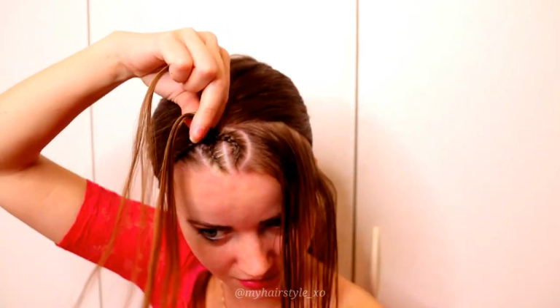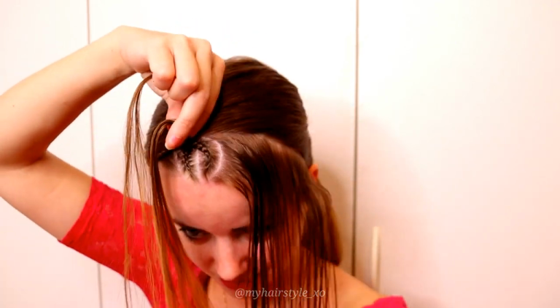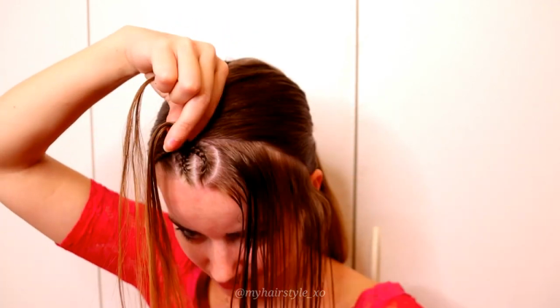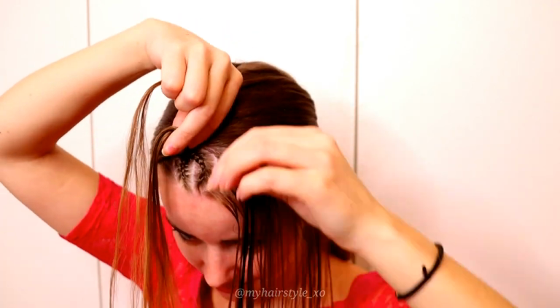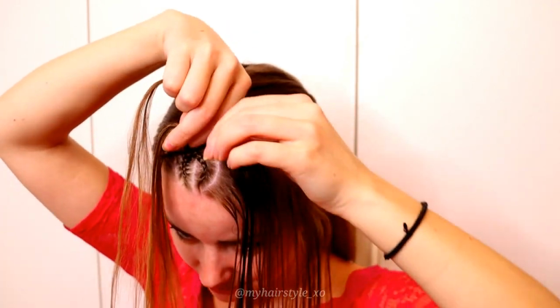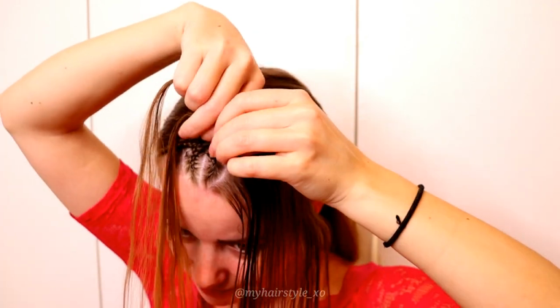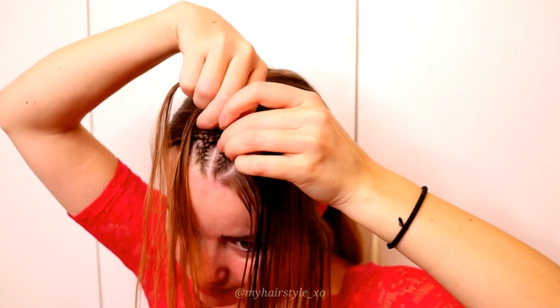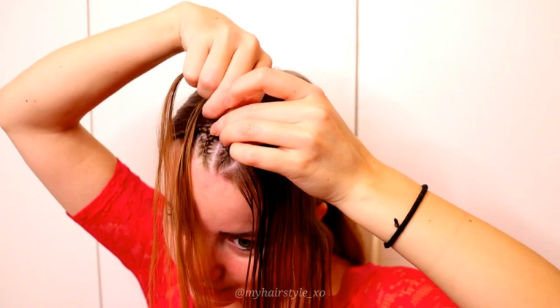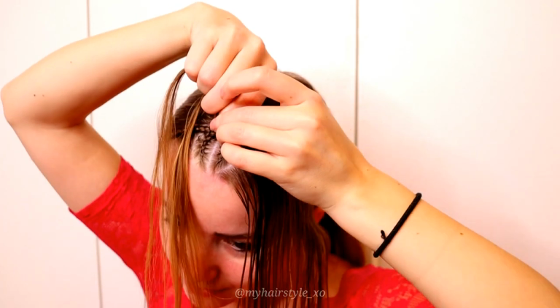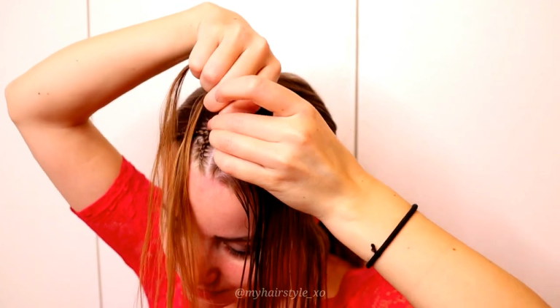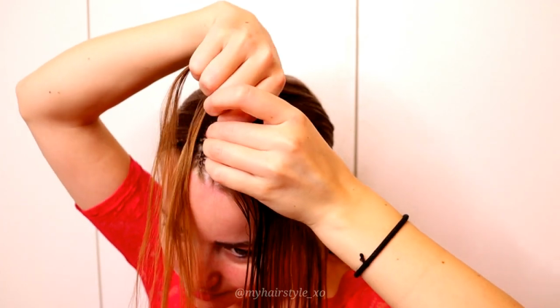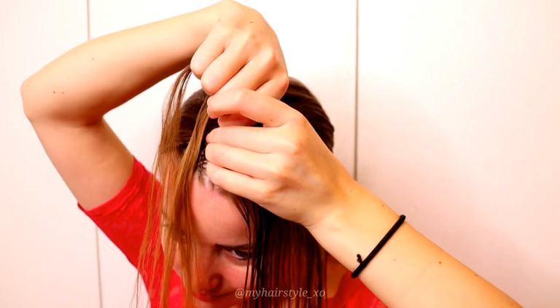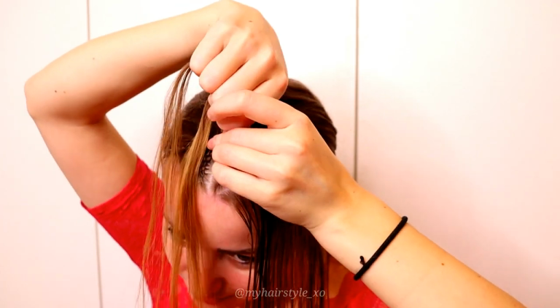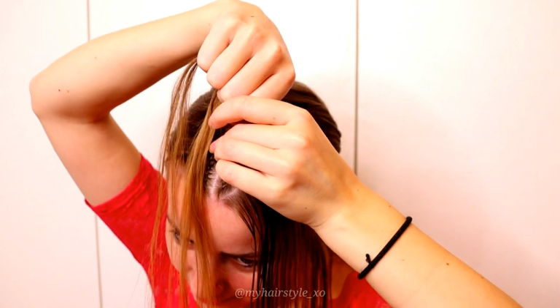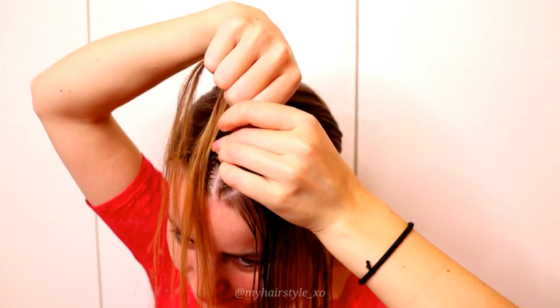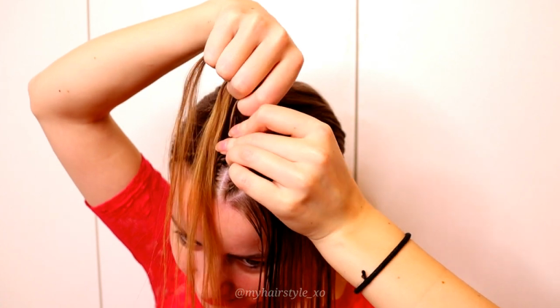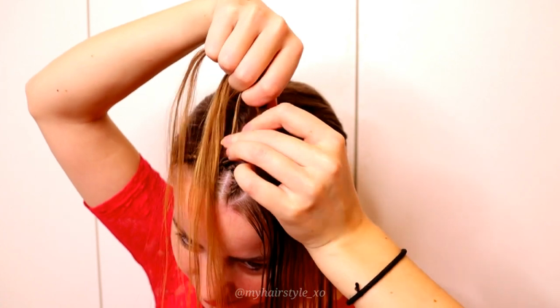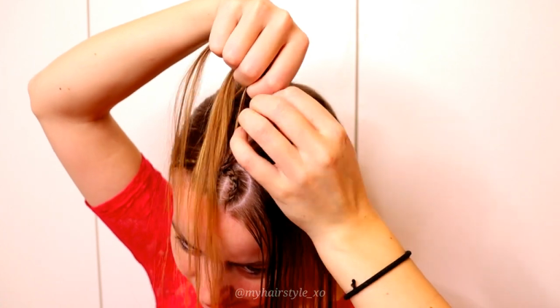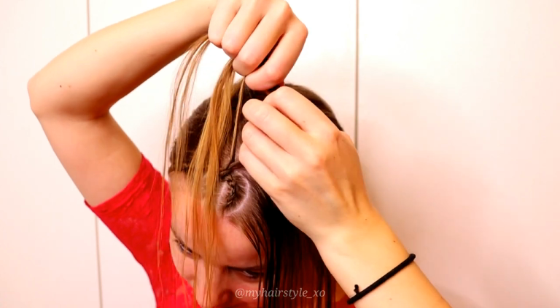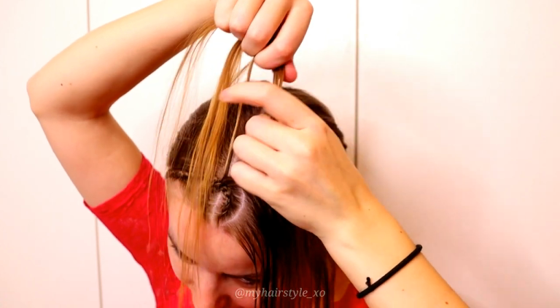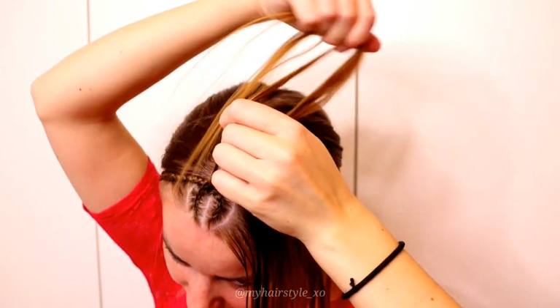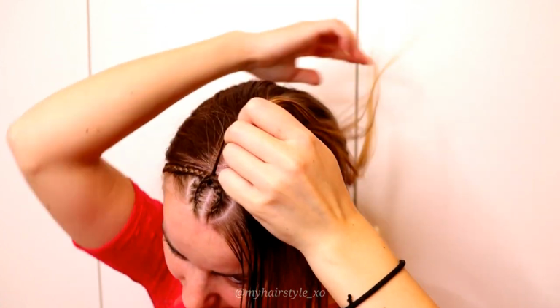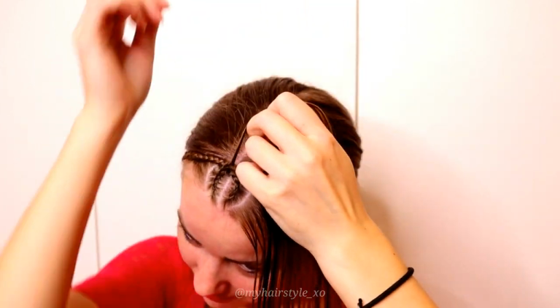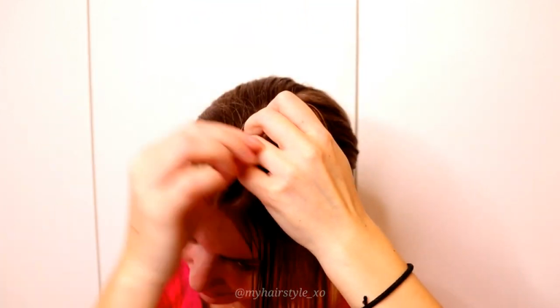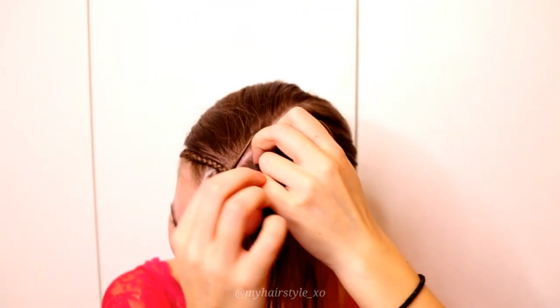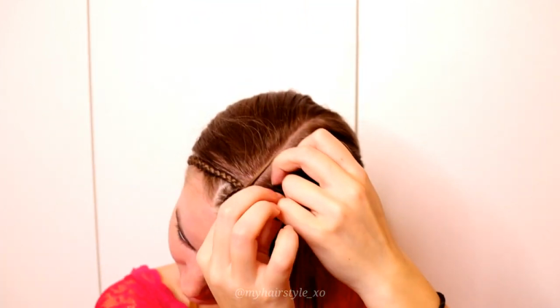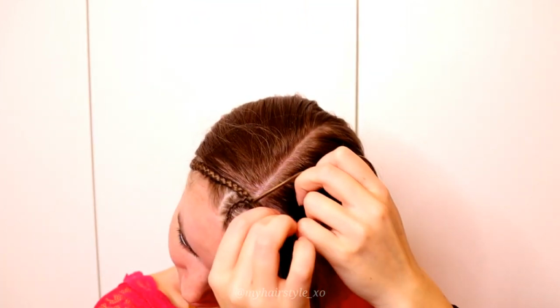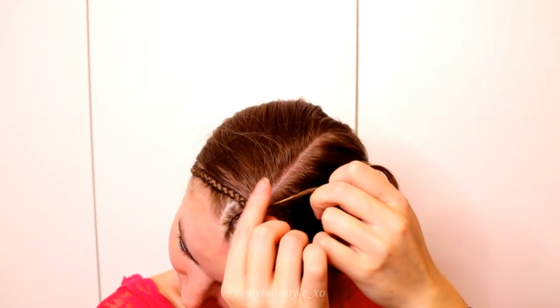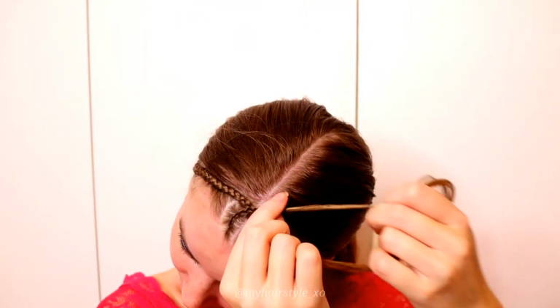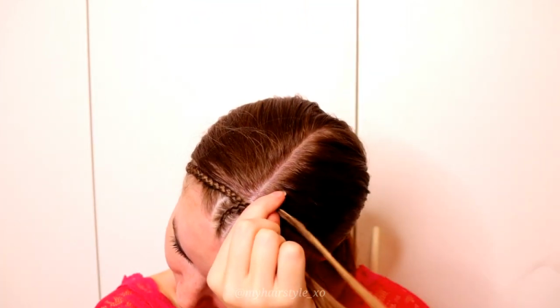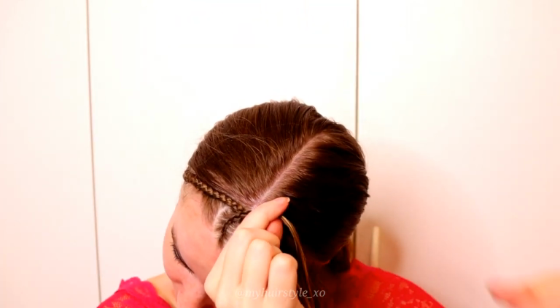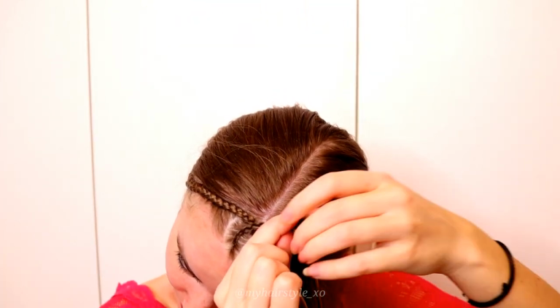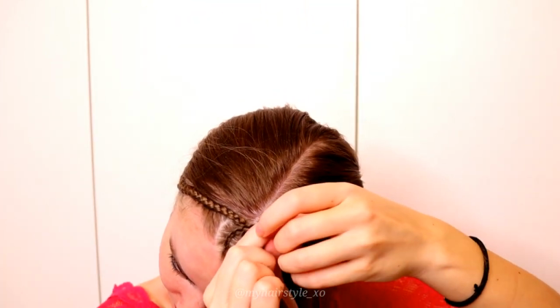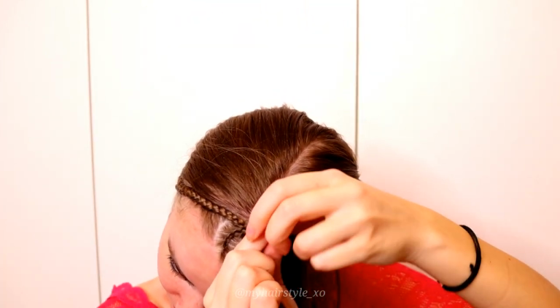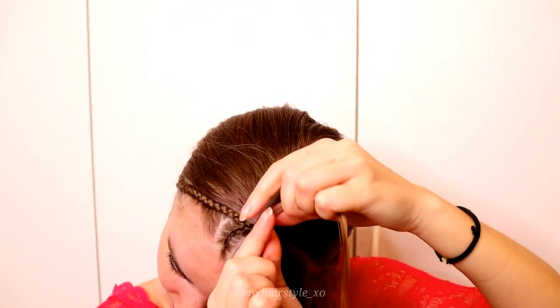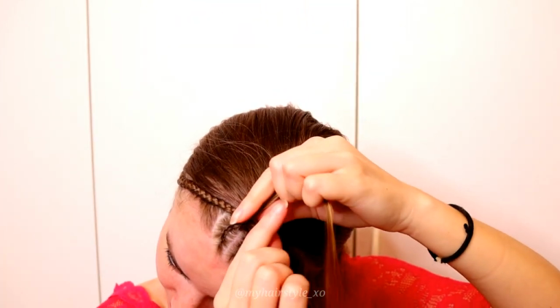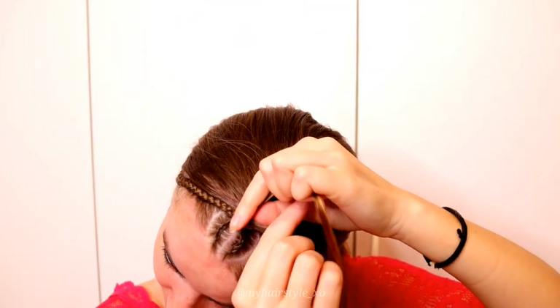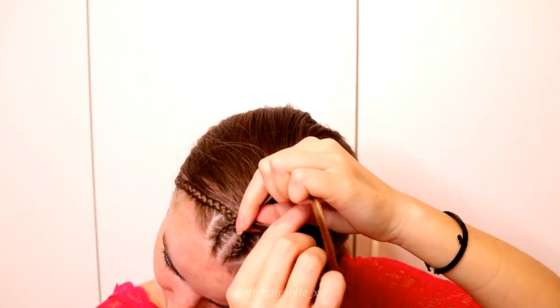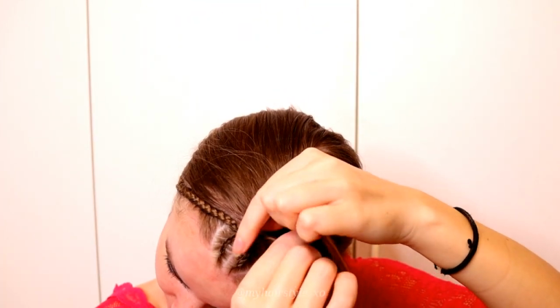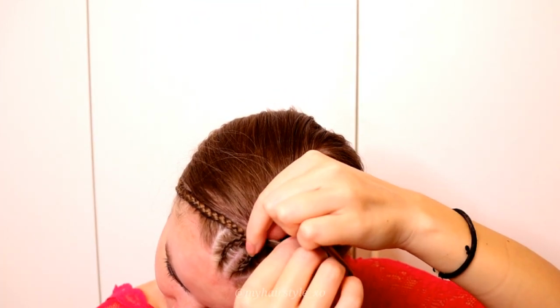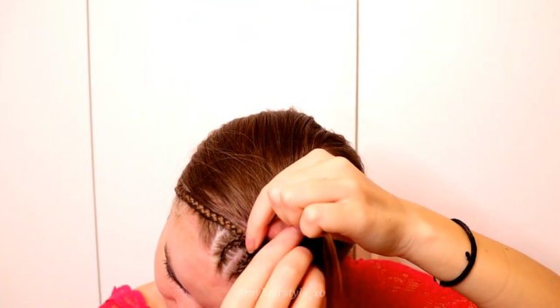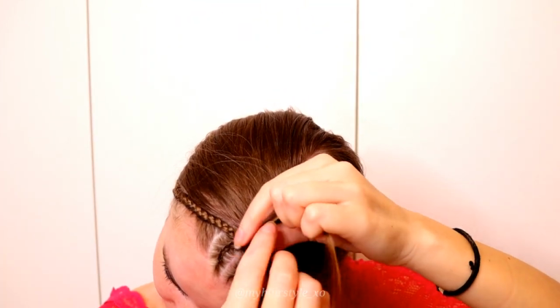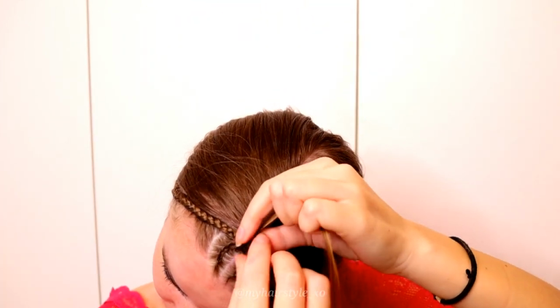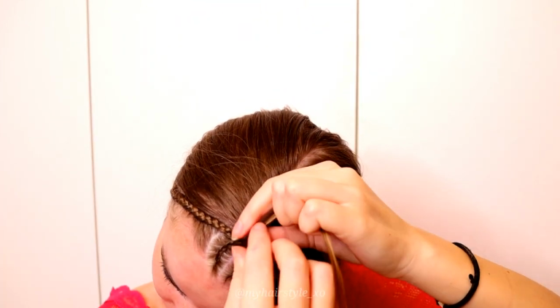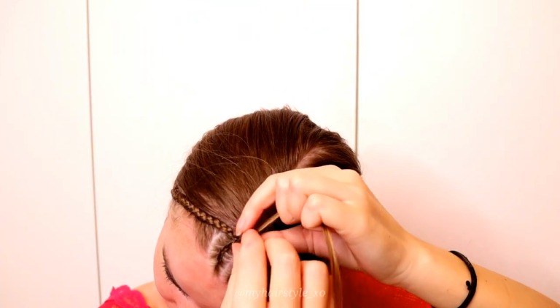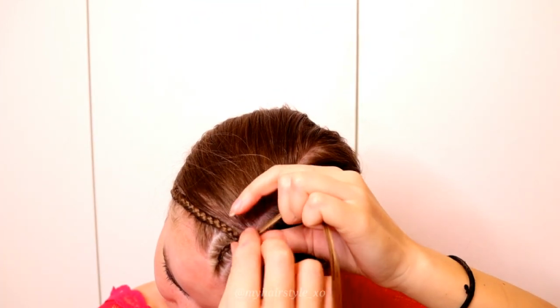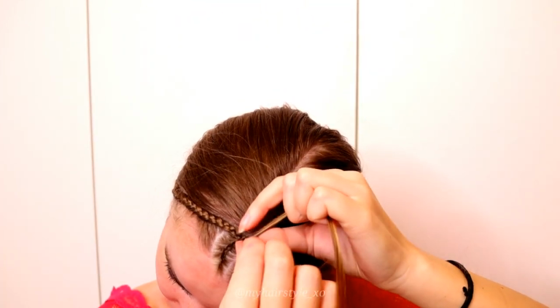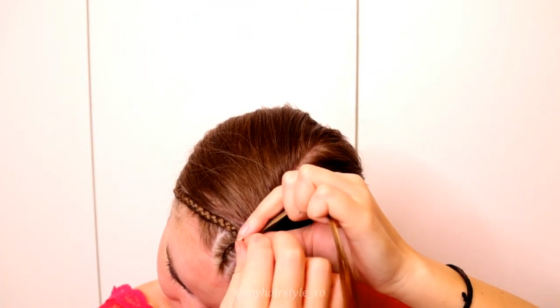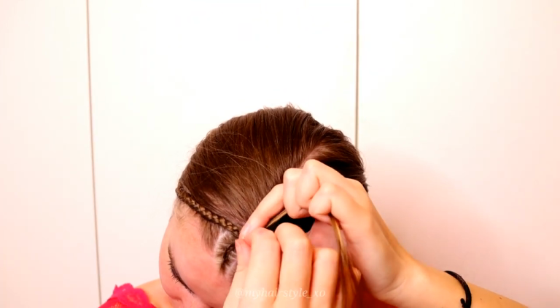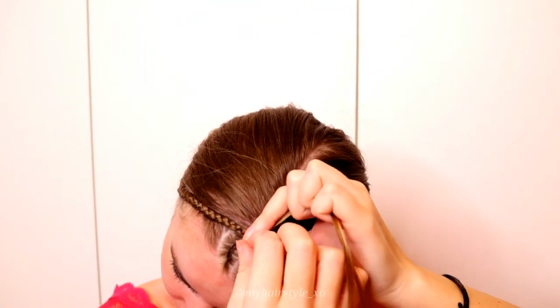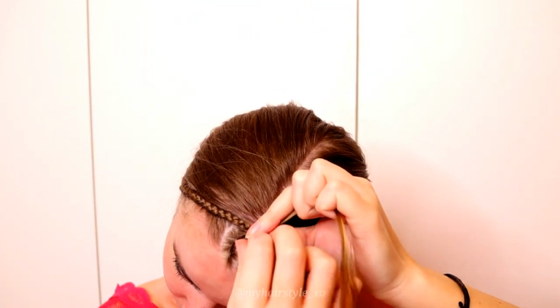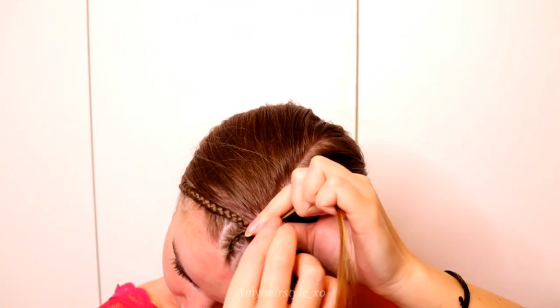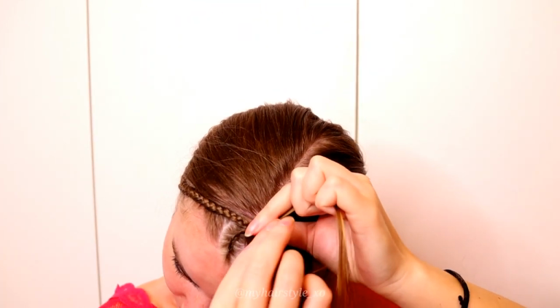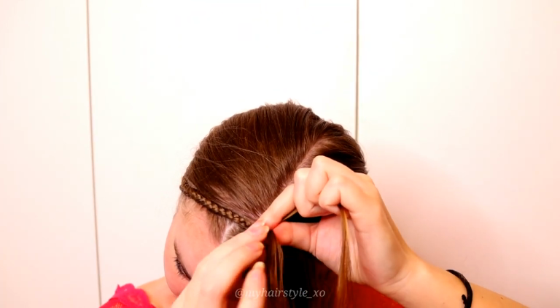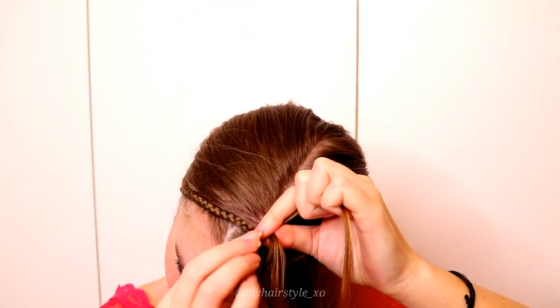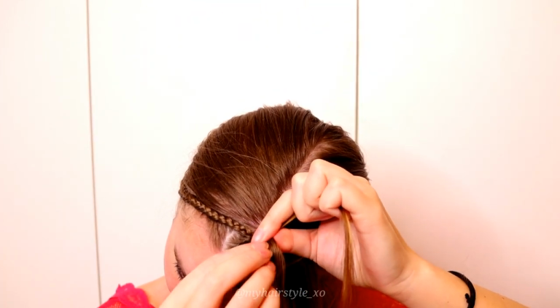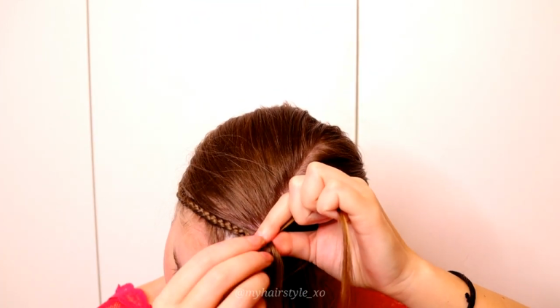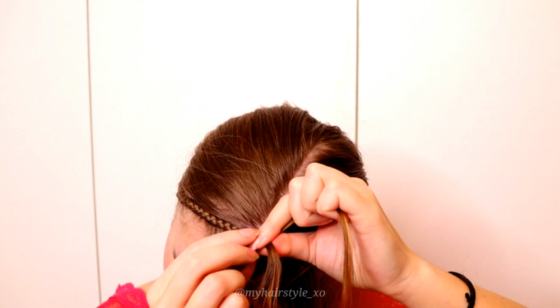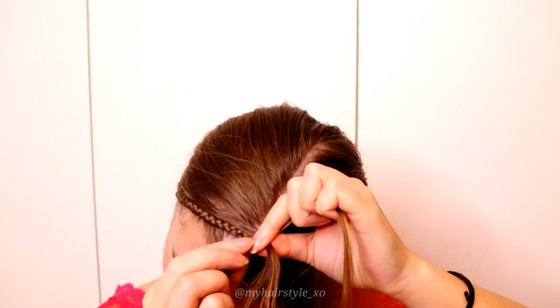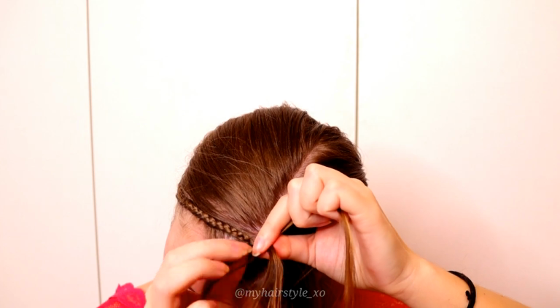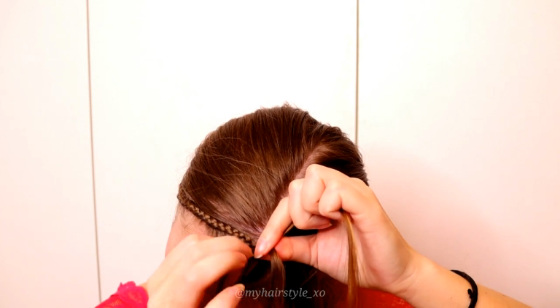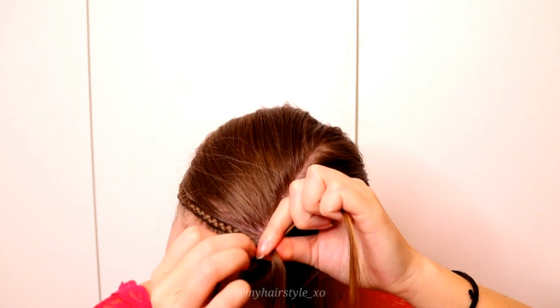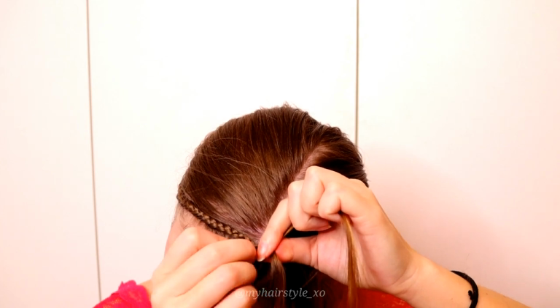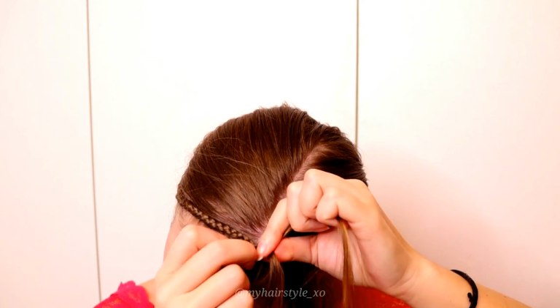Once you've braided the circle shape in, turn the braid to the right and continue braiding as a lace braid.